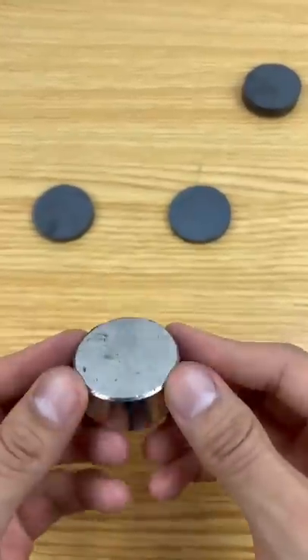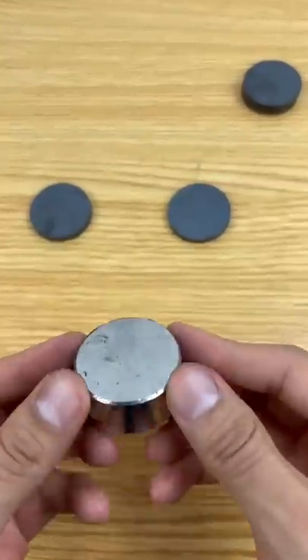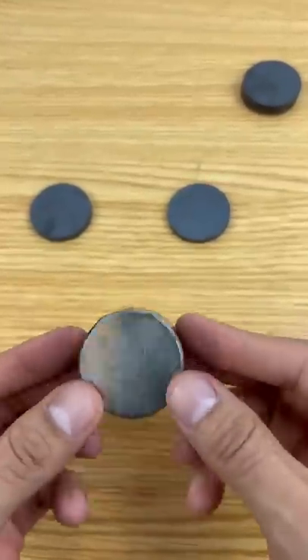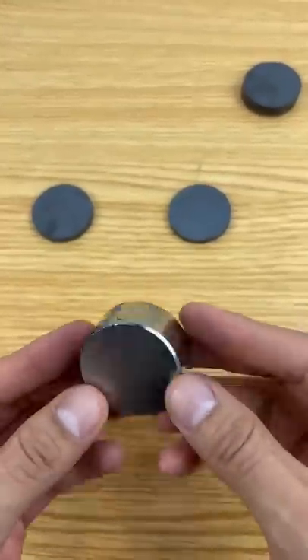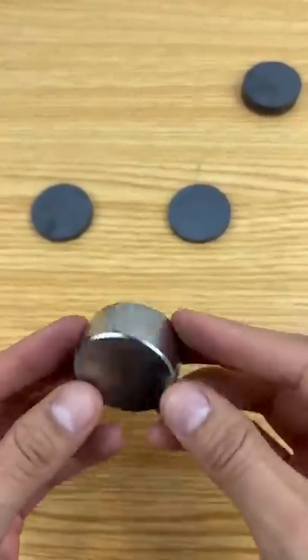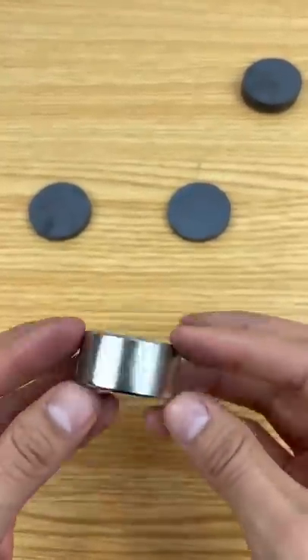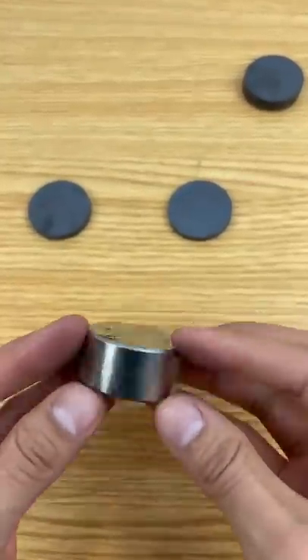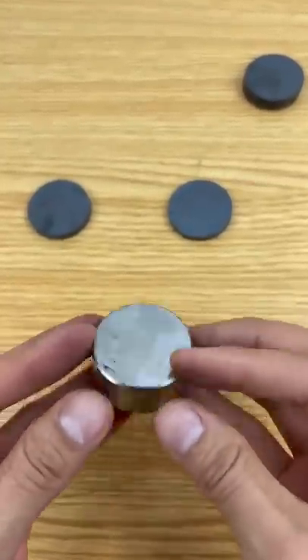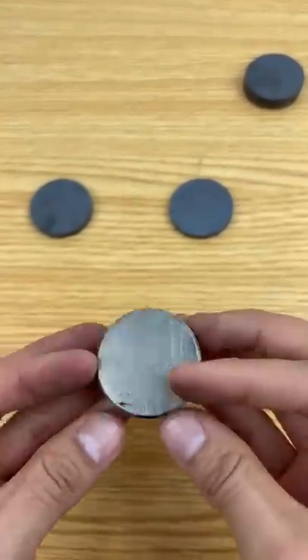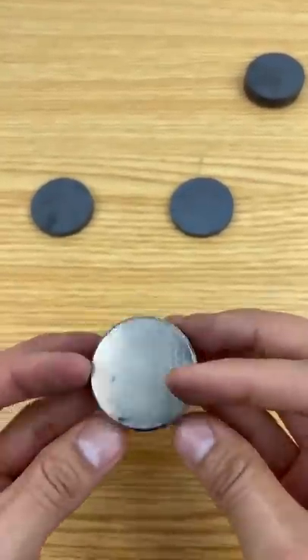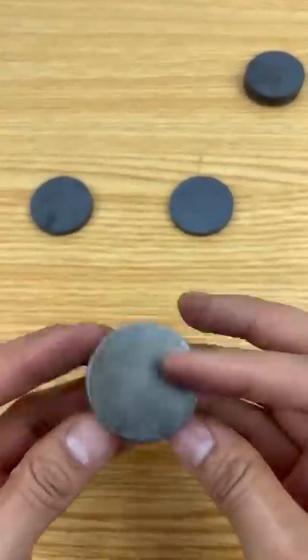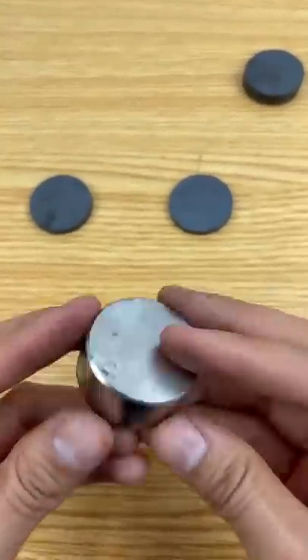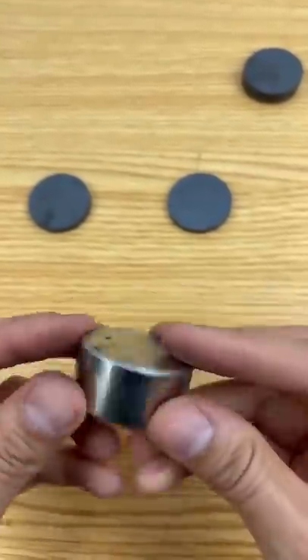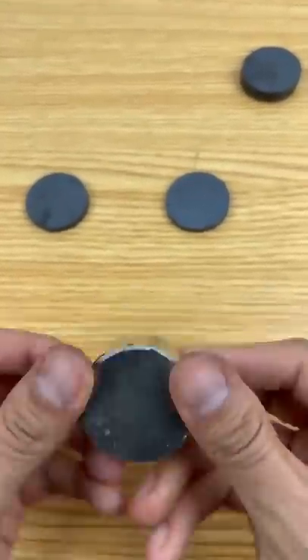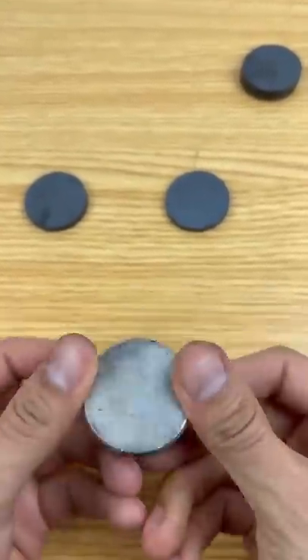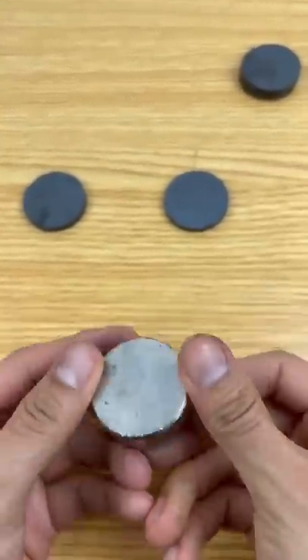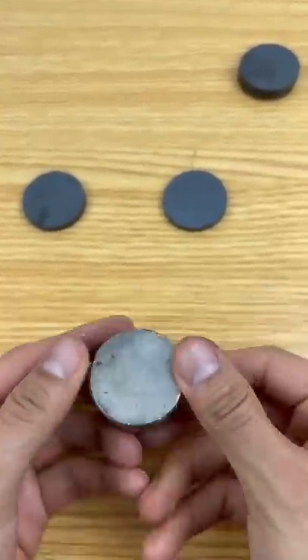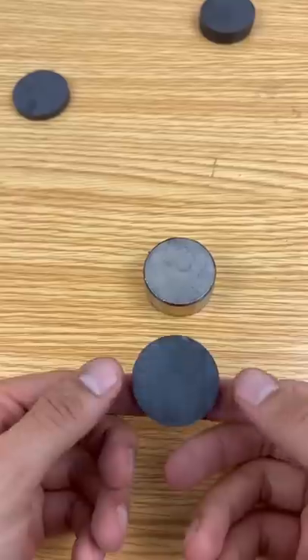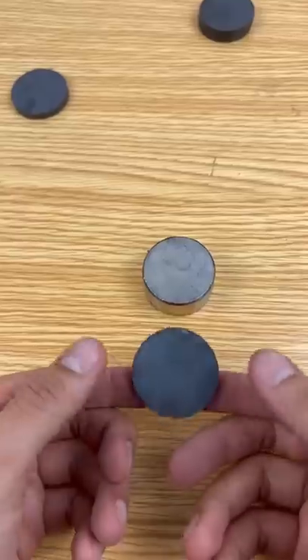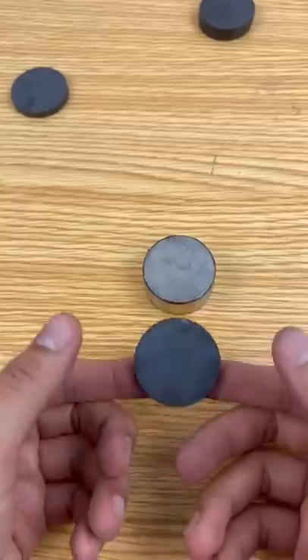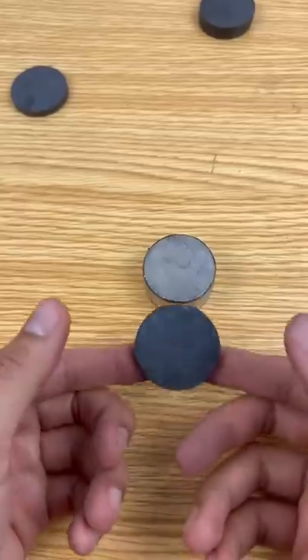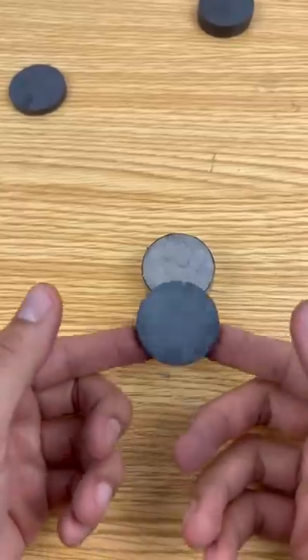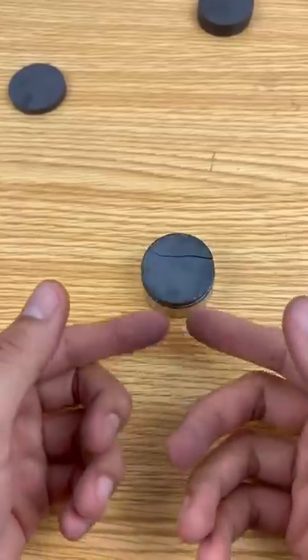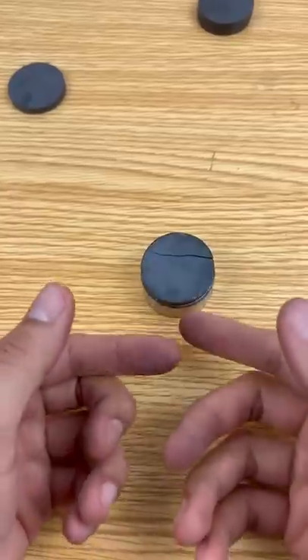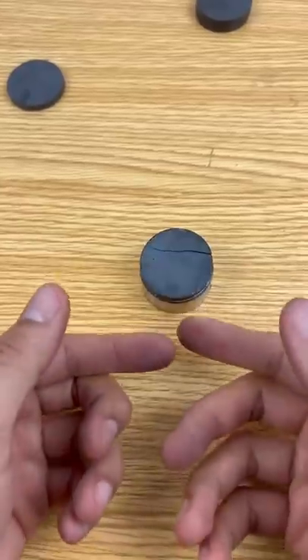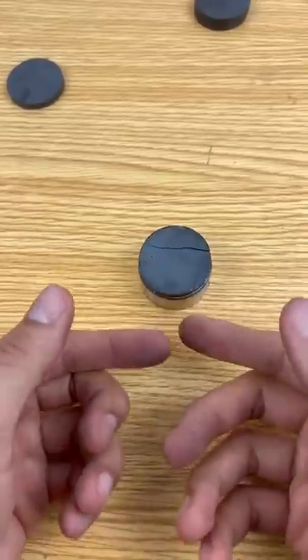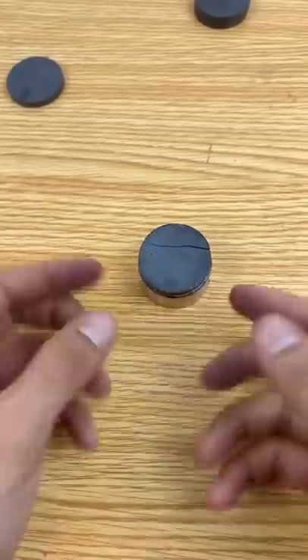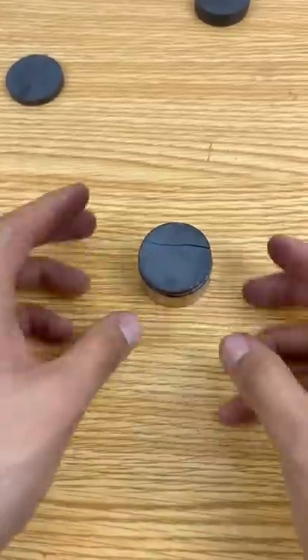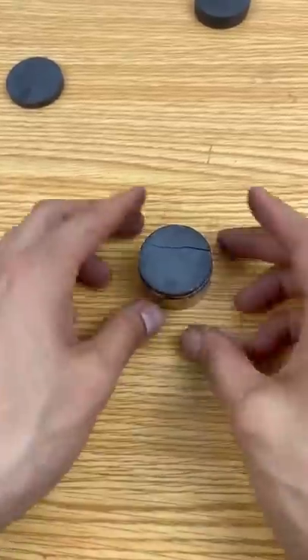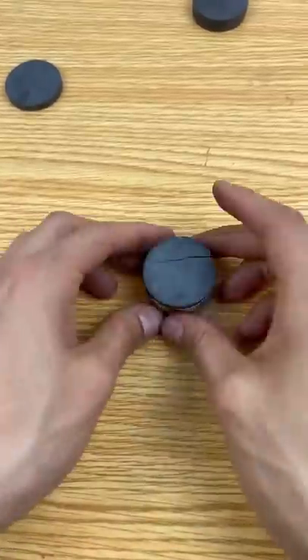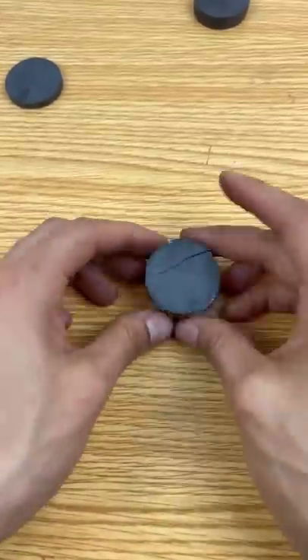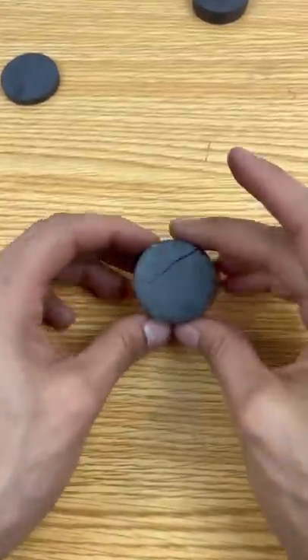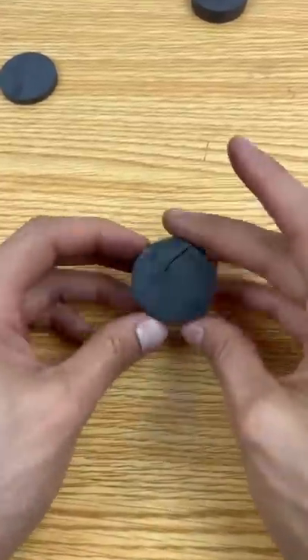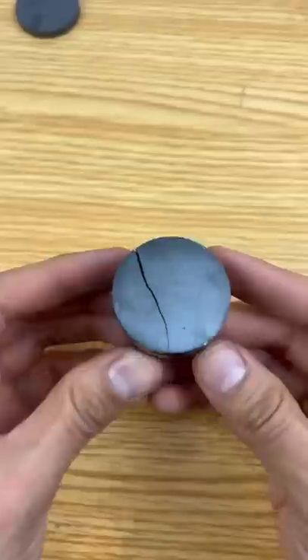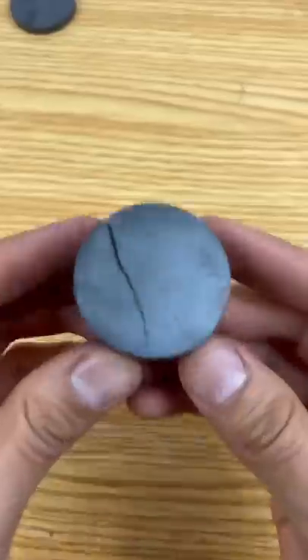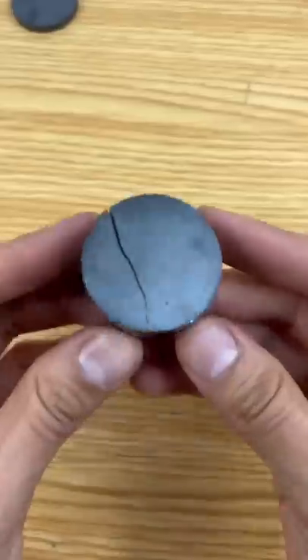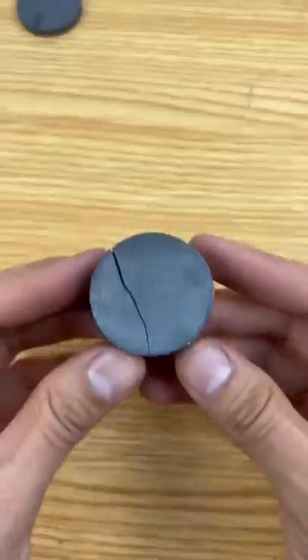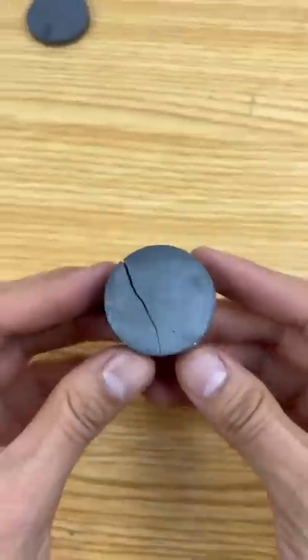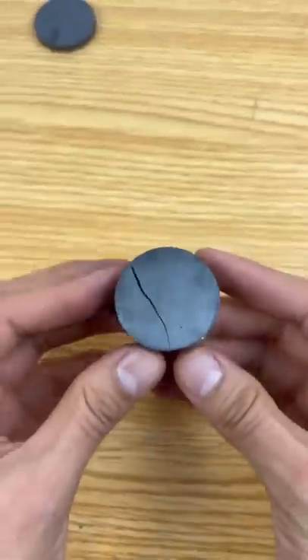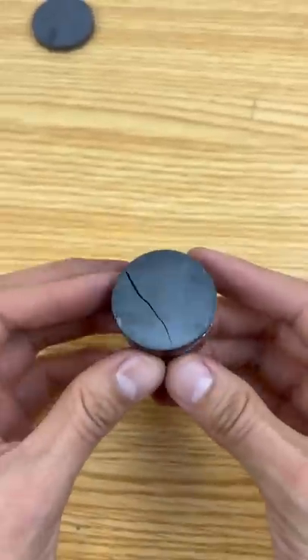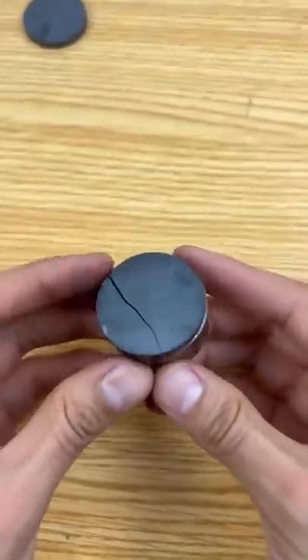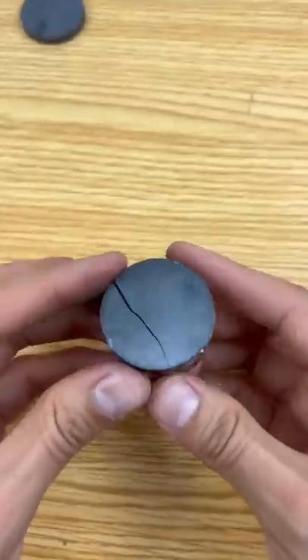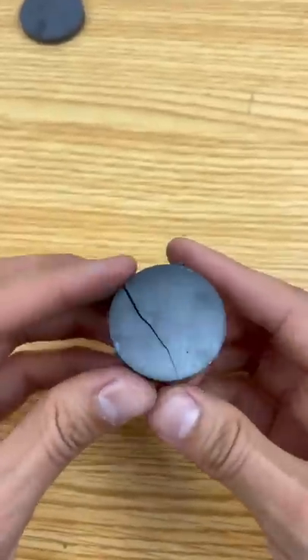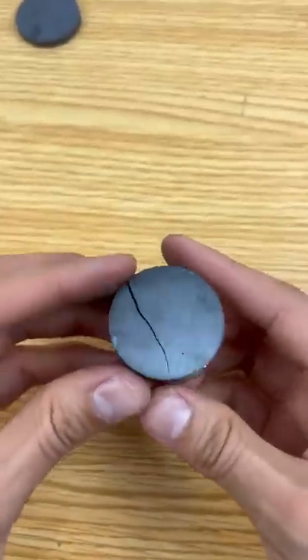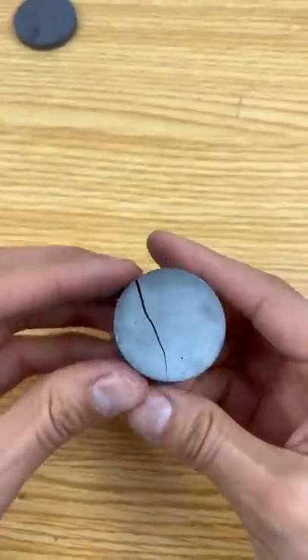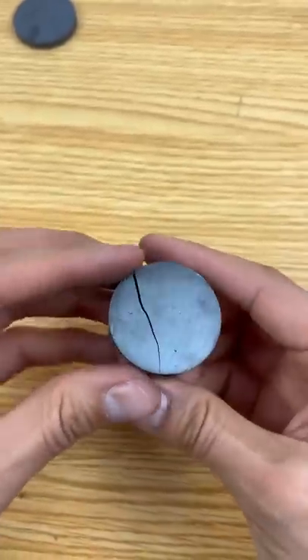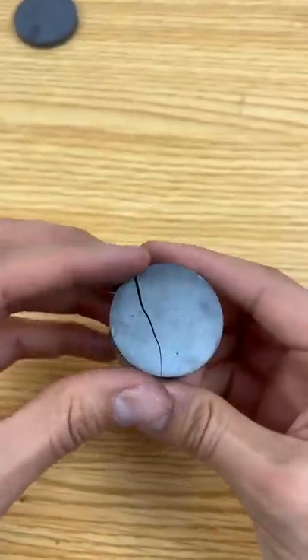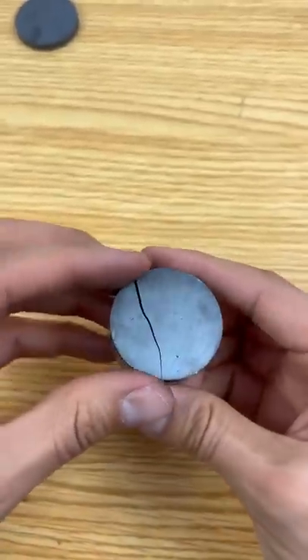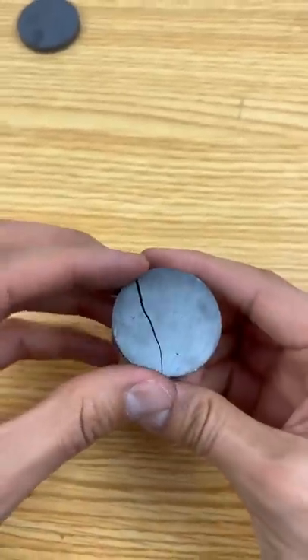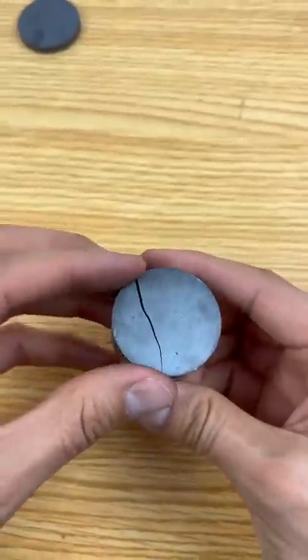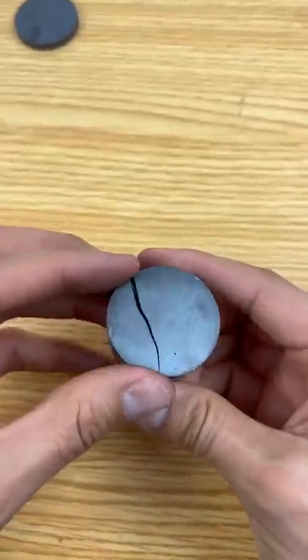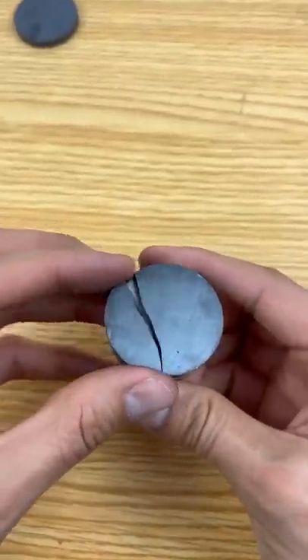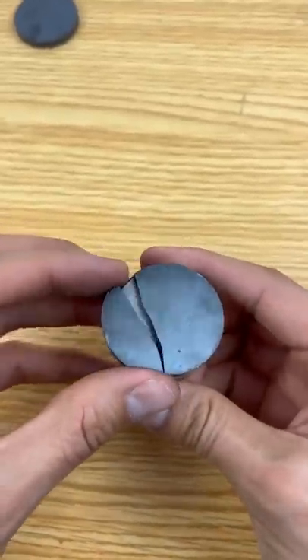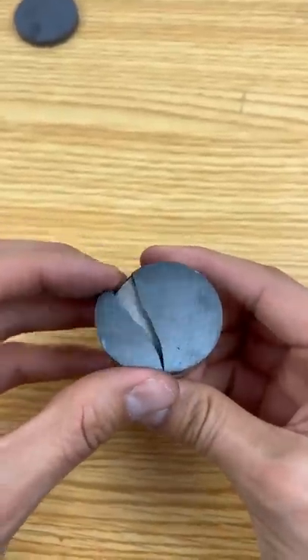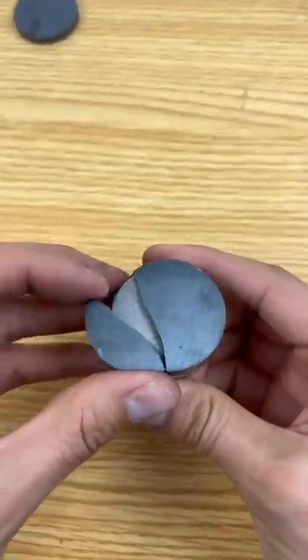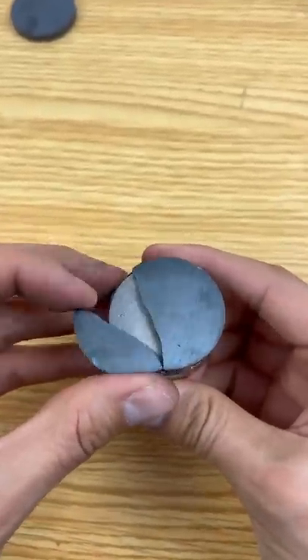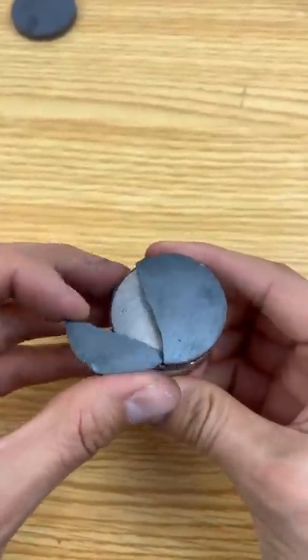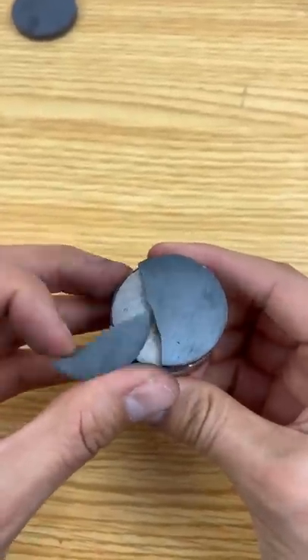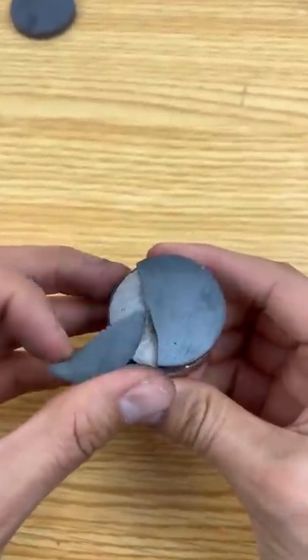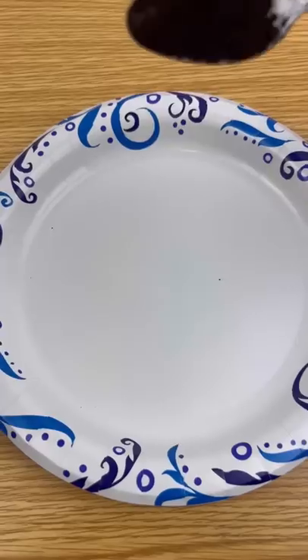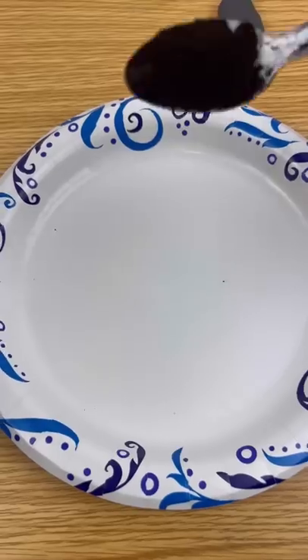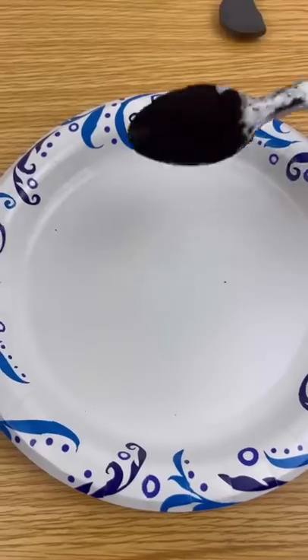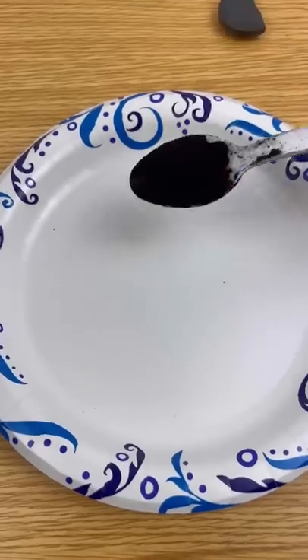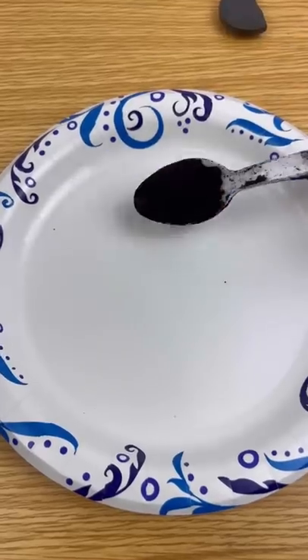Let's put it against the neodymium magnet and see what happens. They're decently strong but they are pretty fragile.